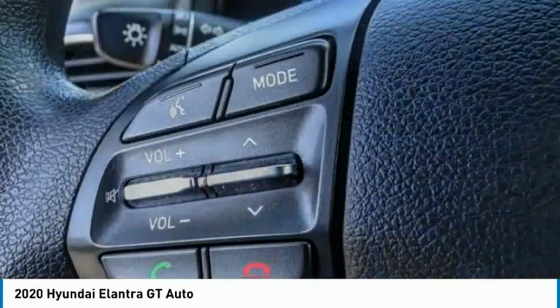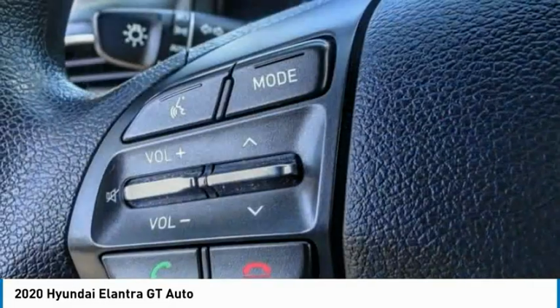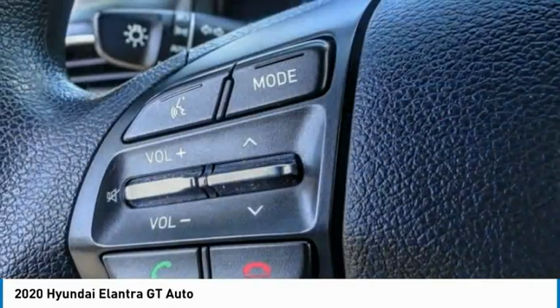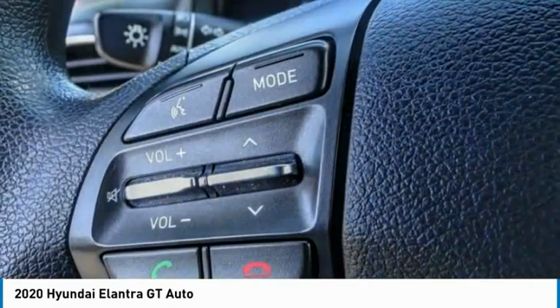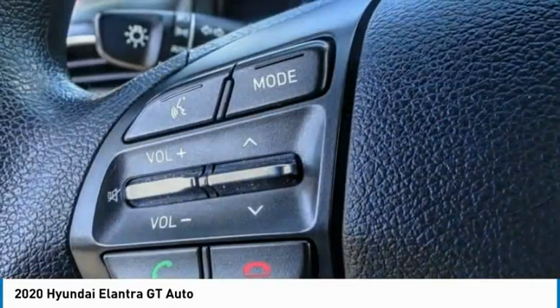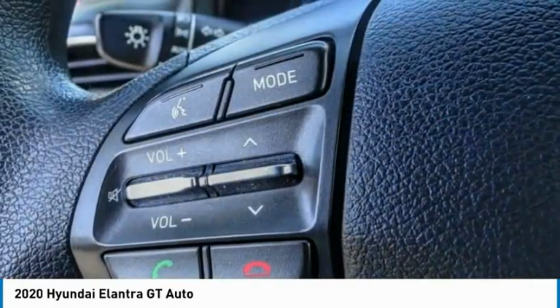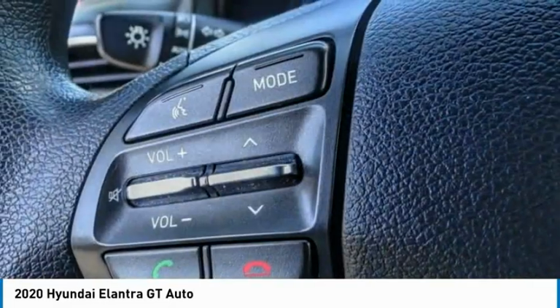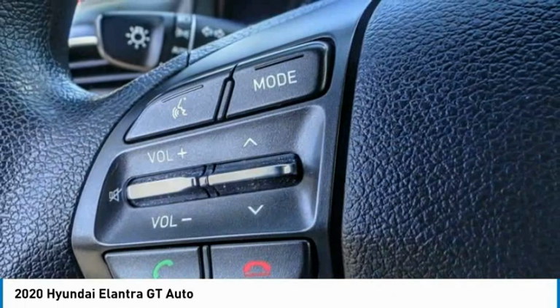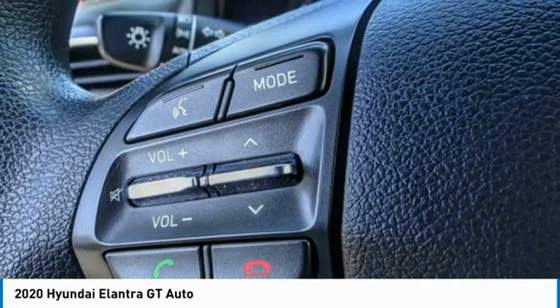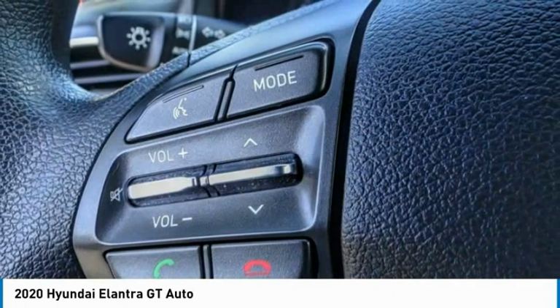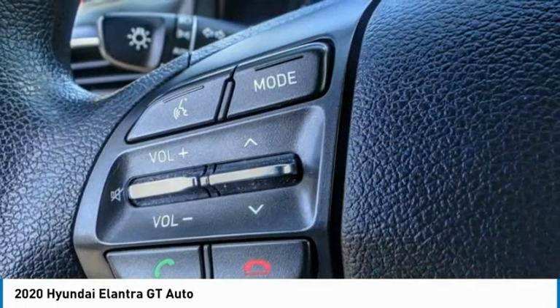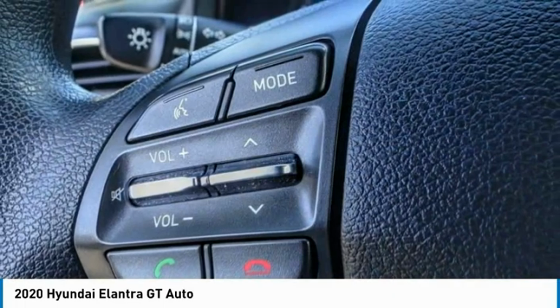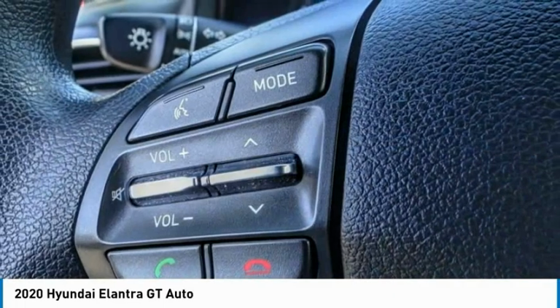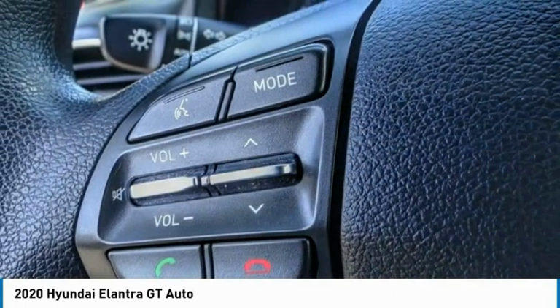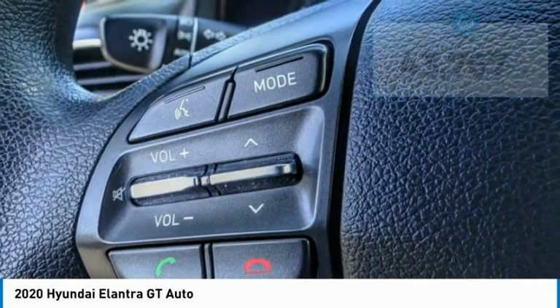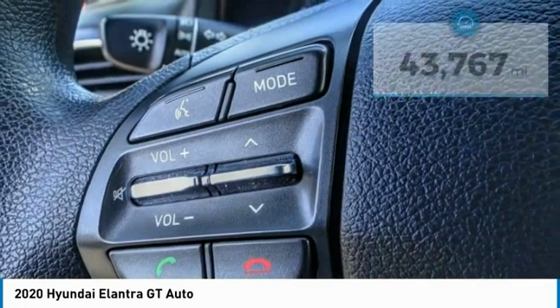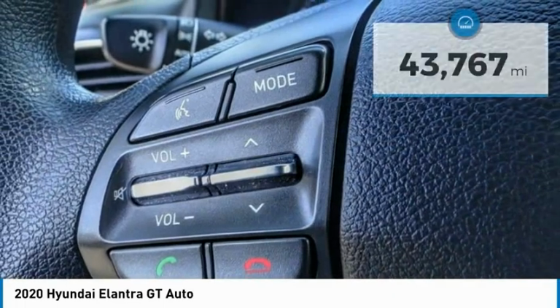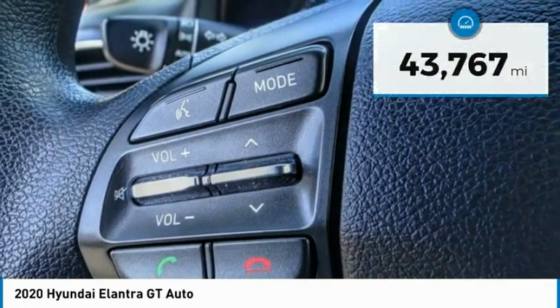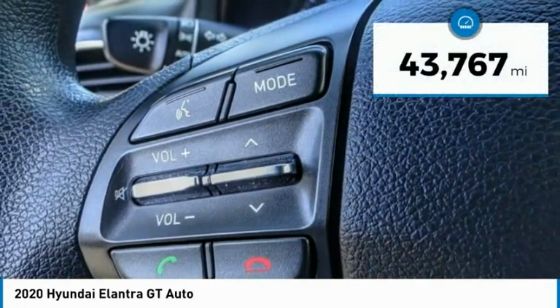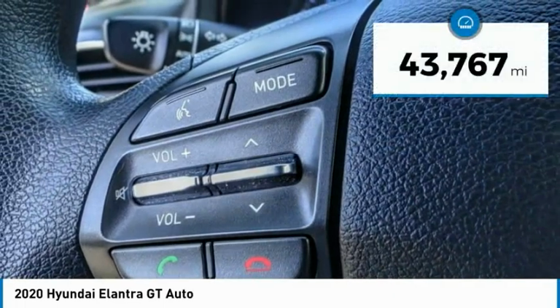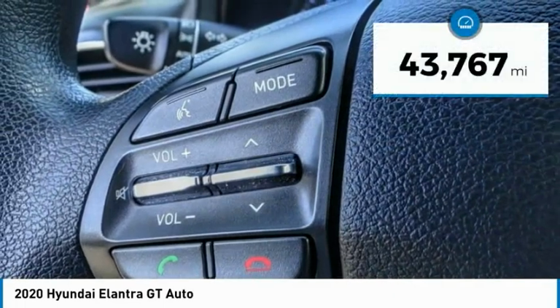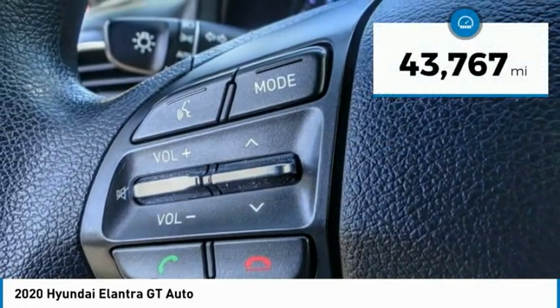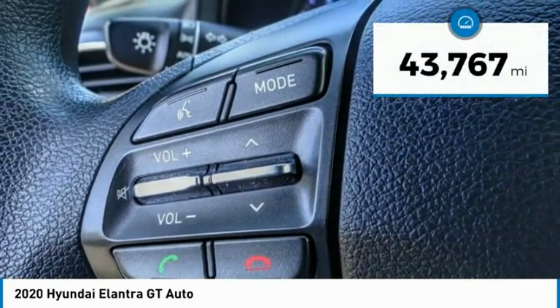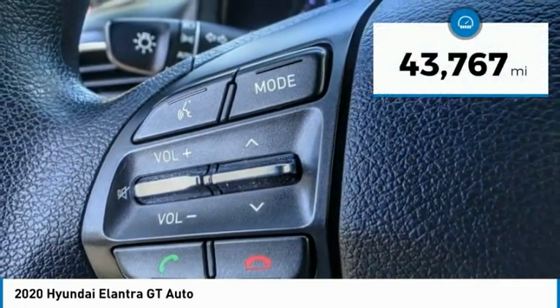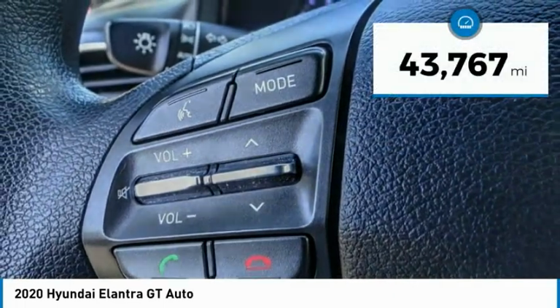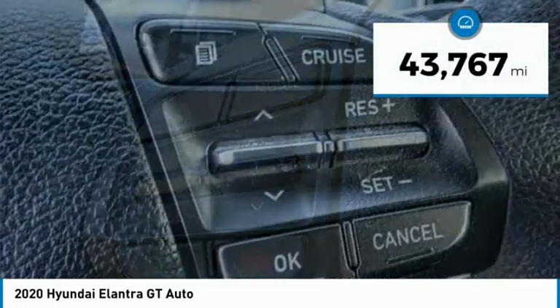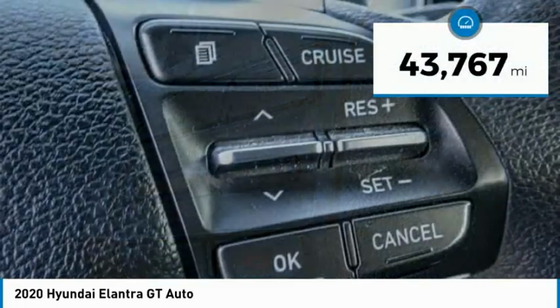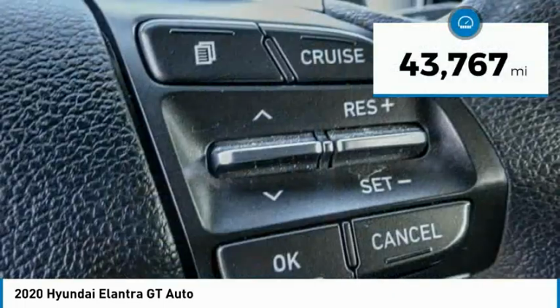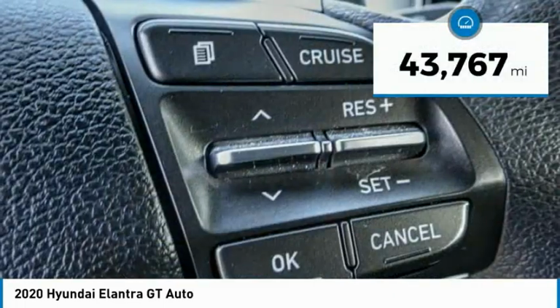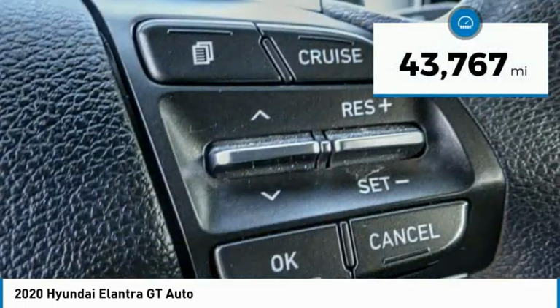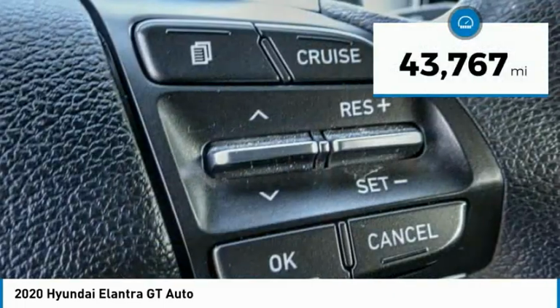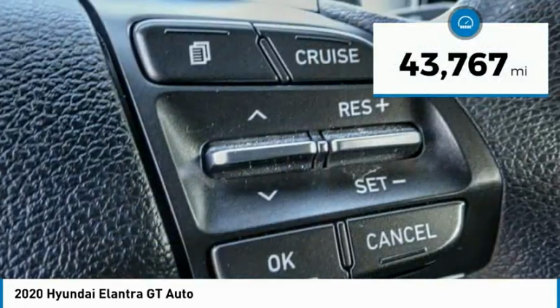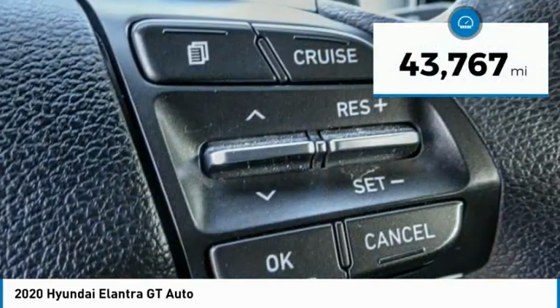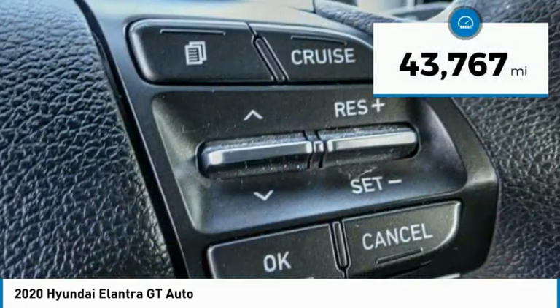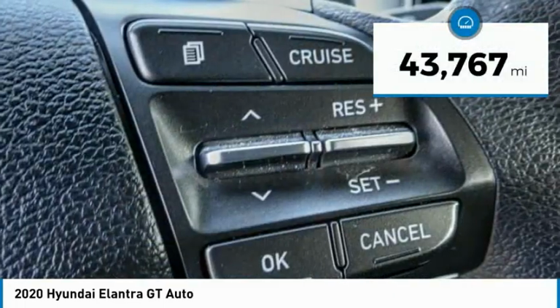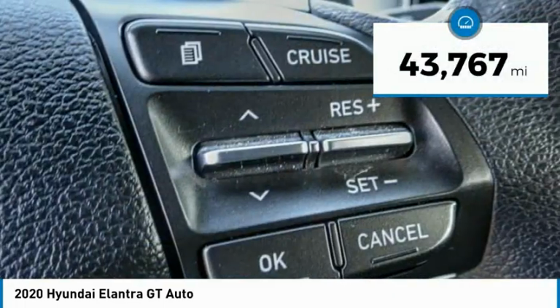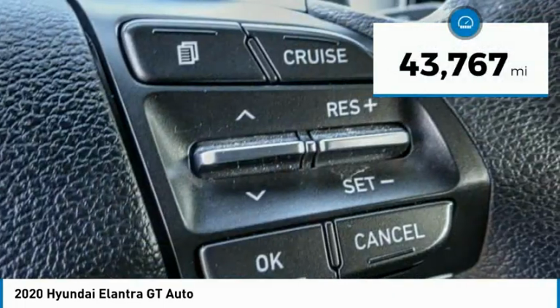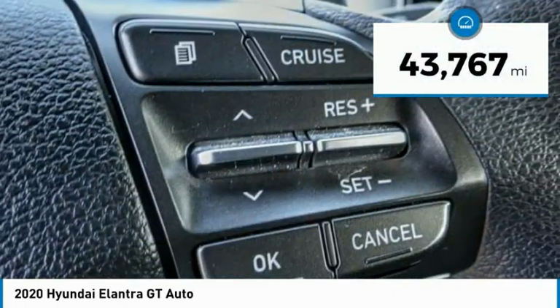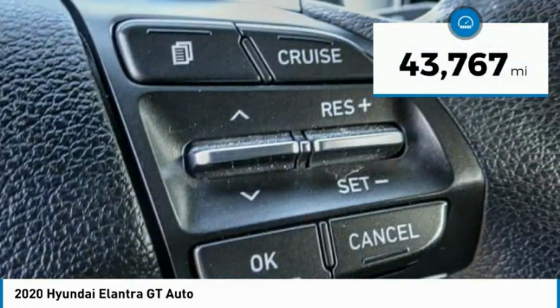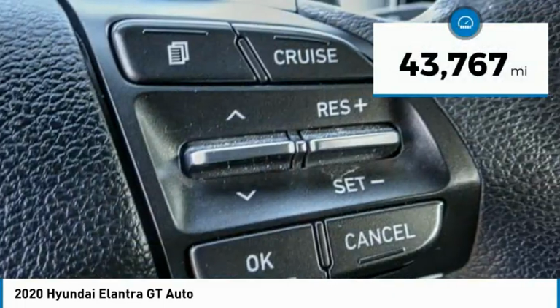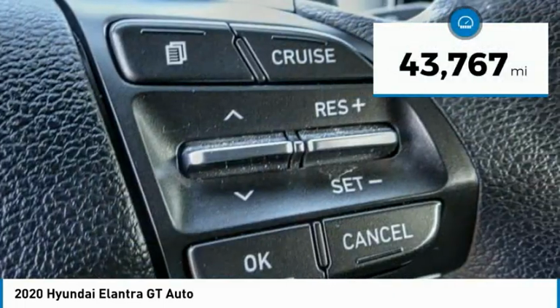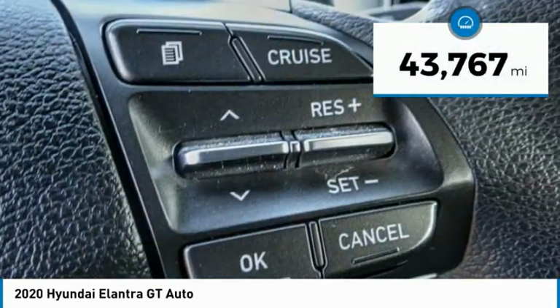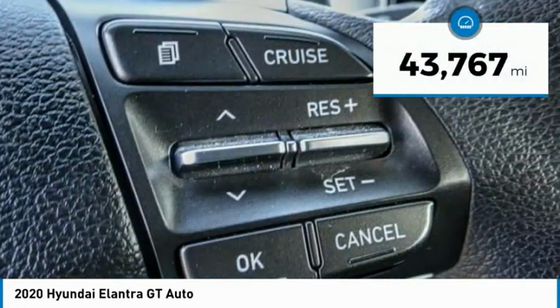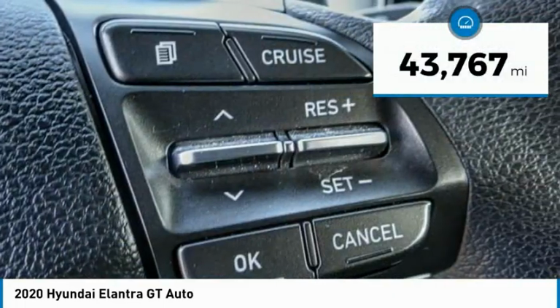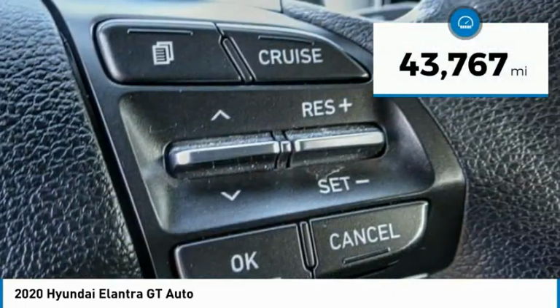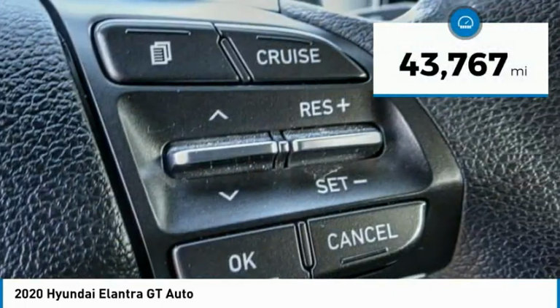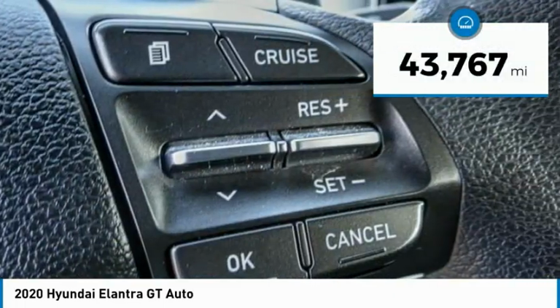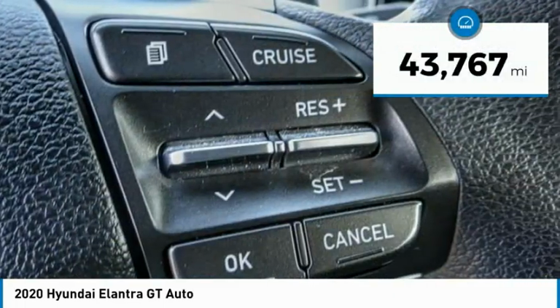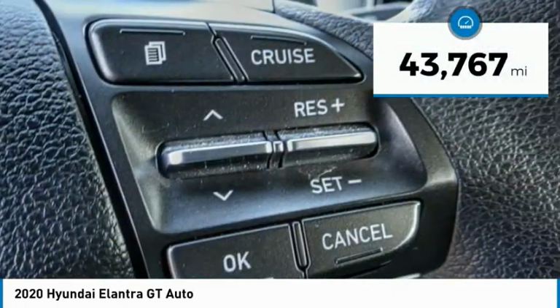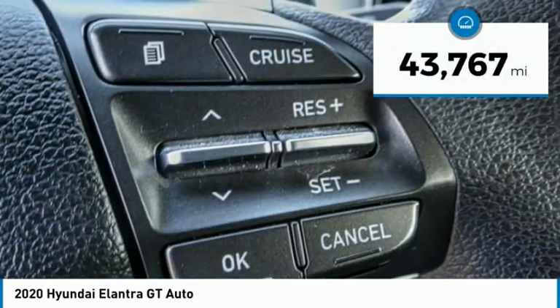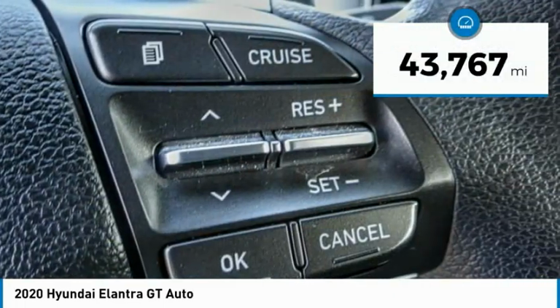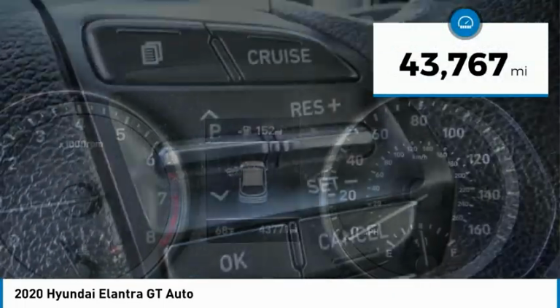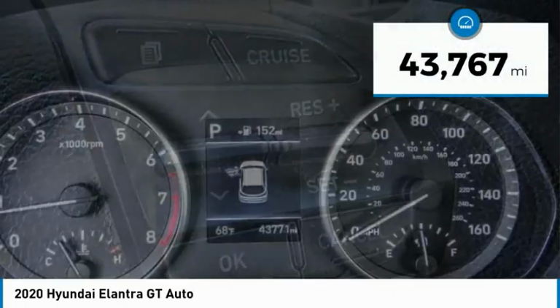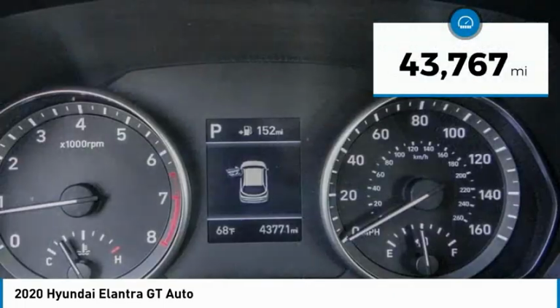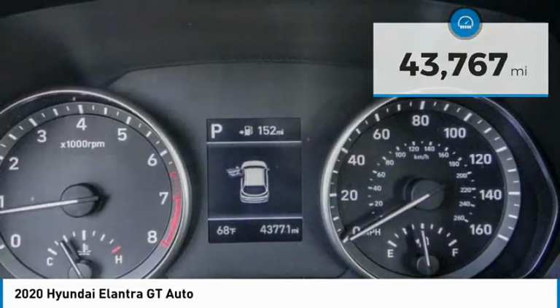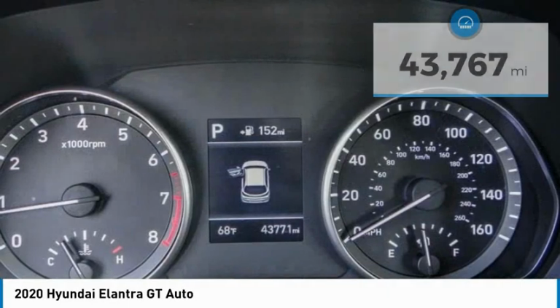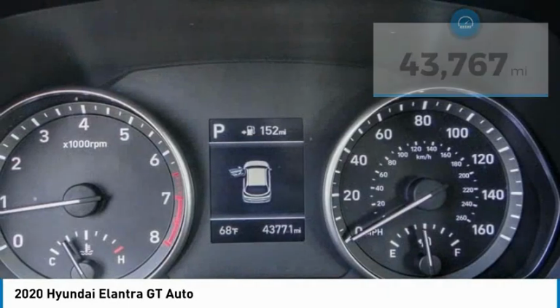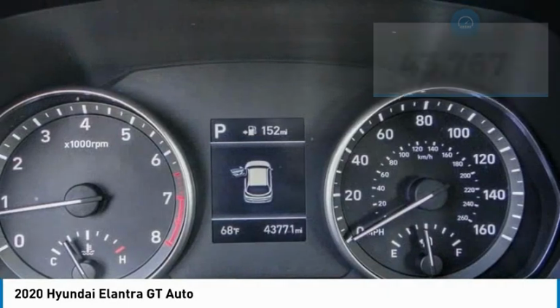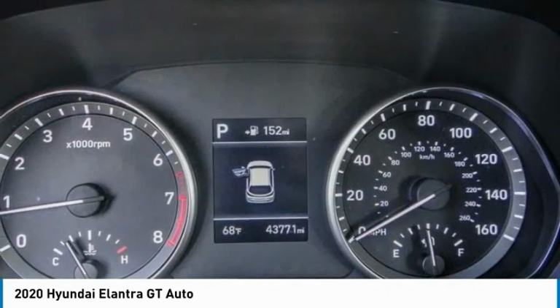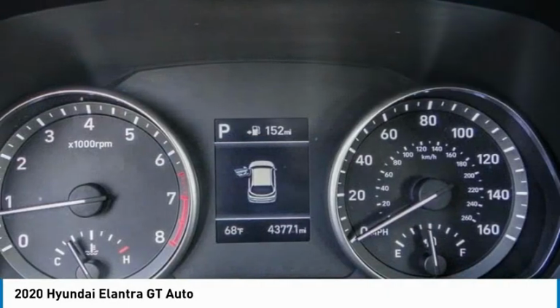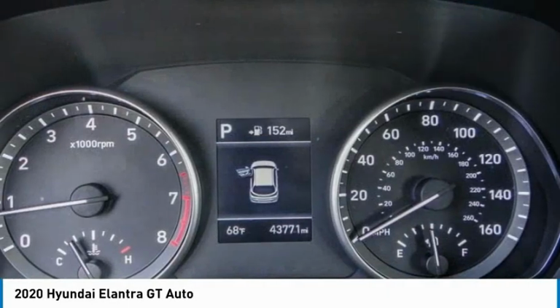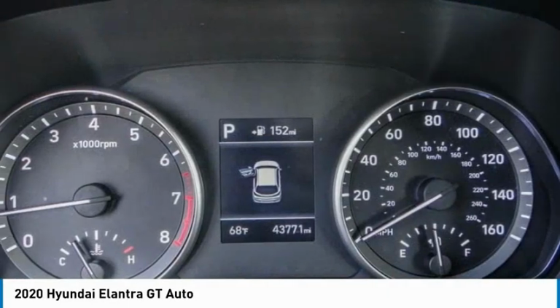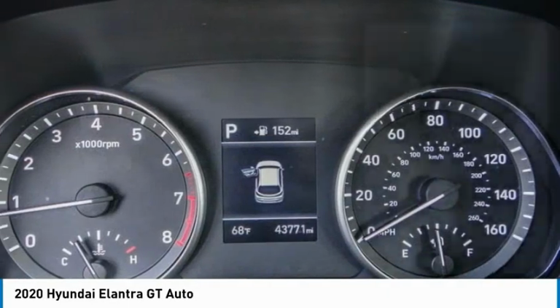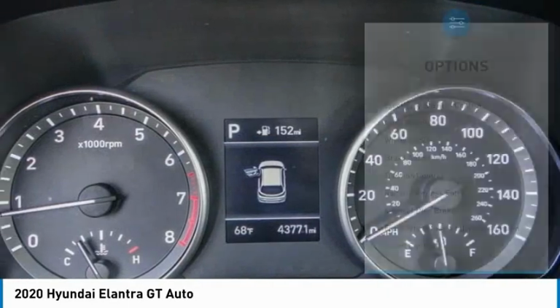Top this vehicle off — it has less than 45,000 miles. Here are some of this vehicle's great options.